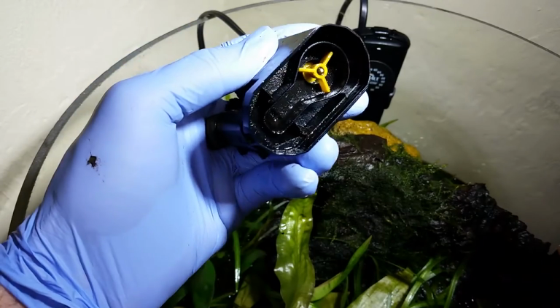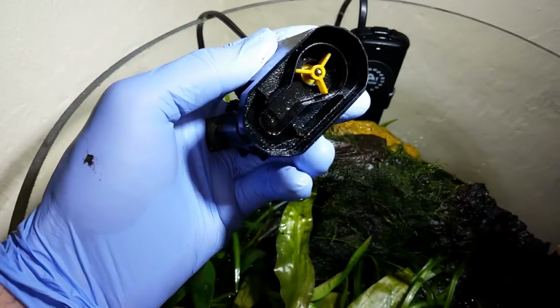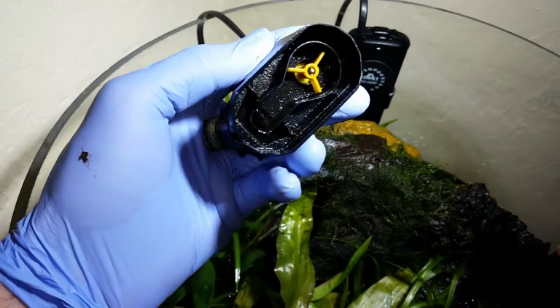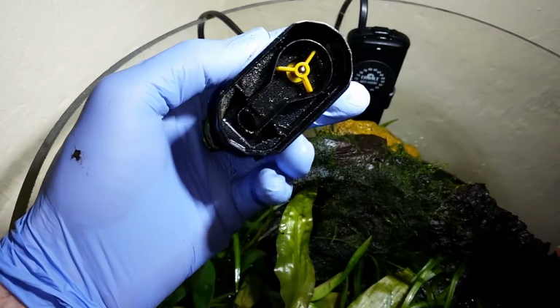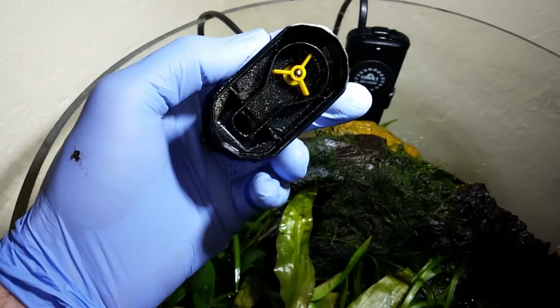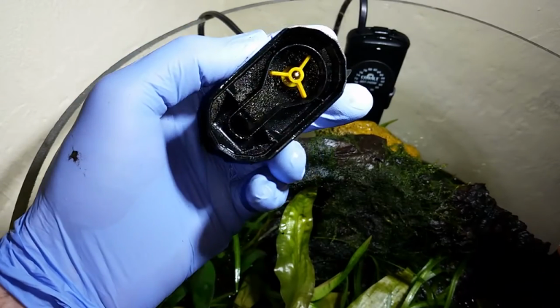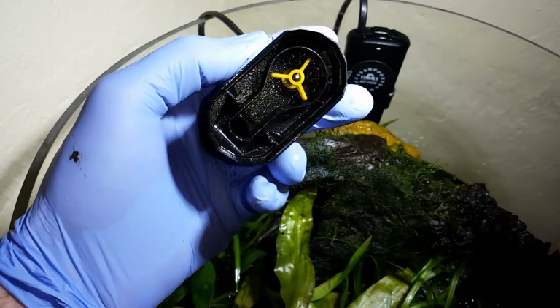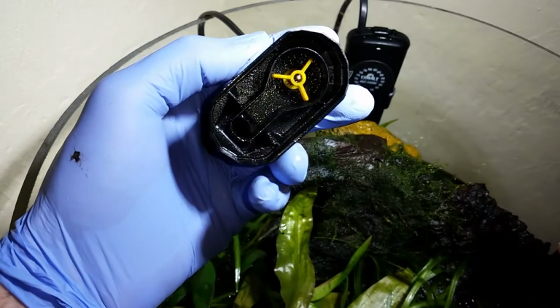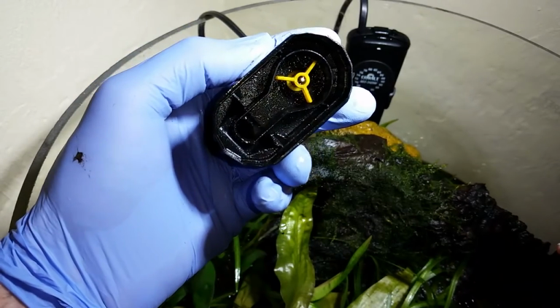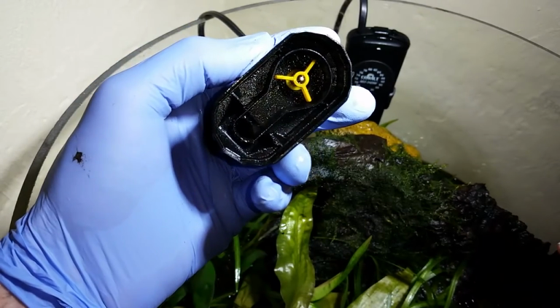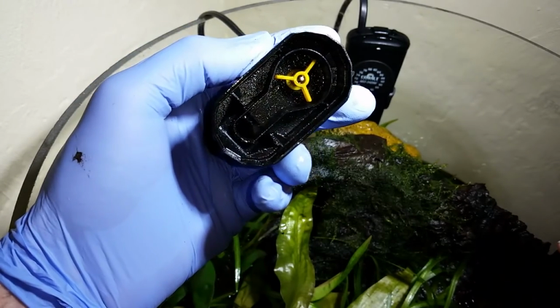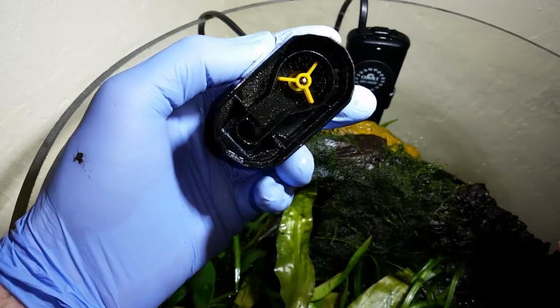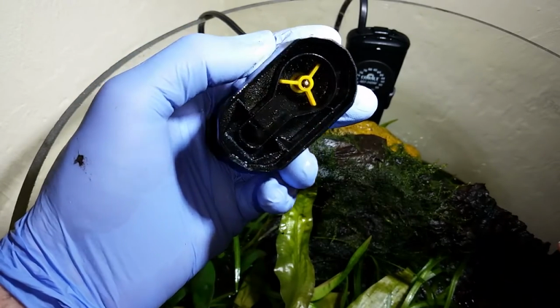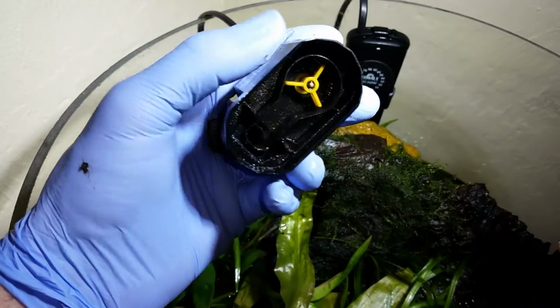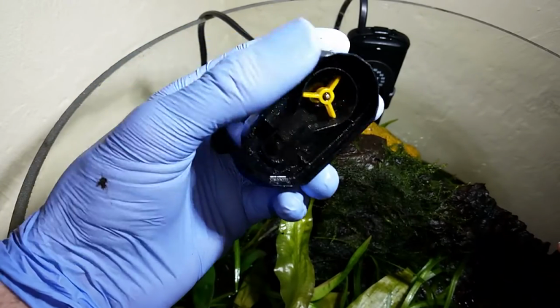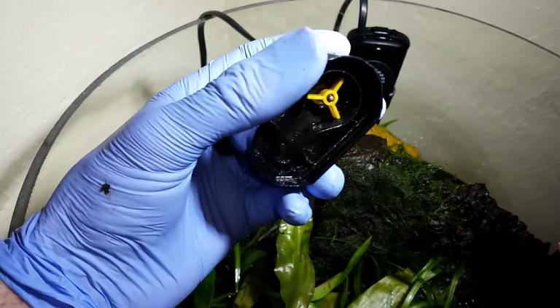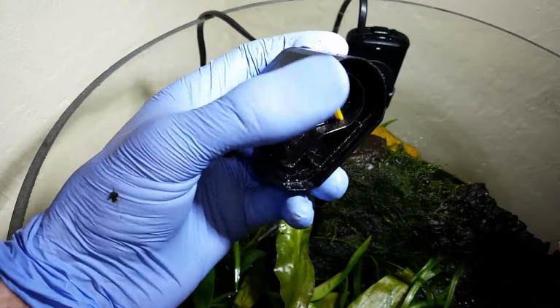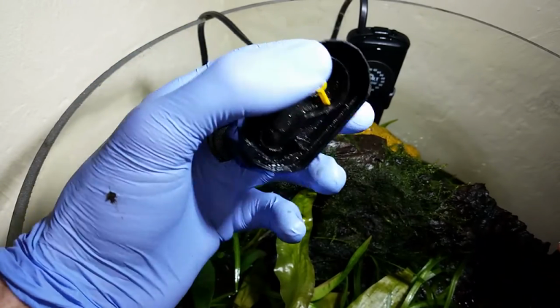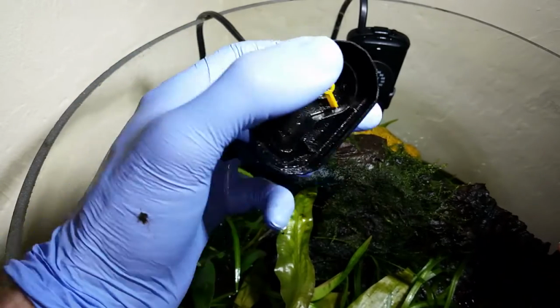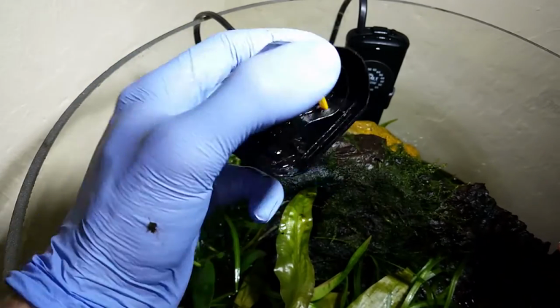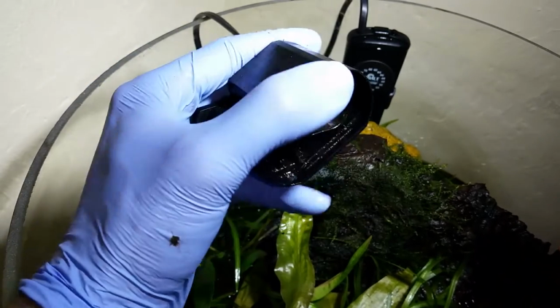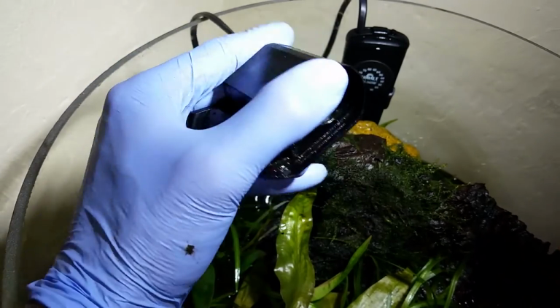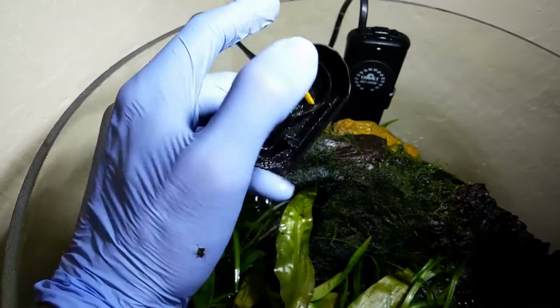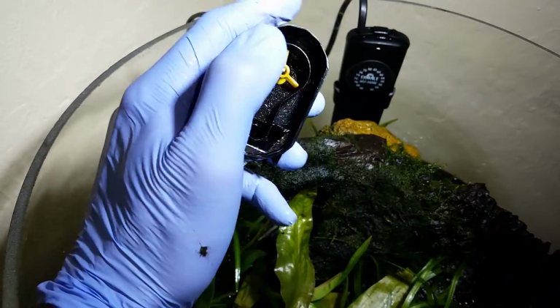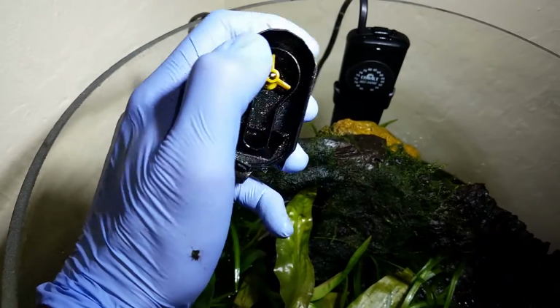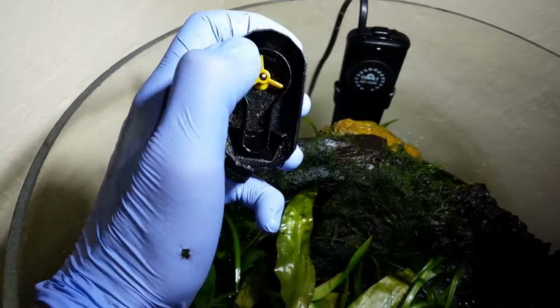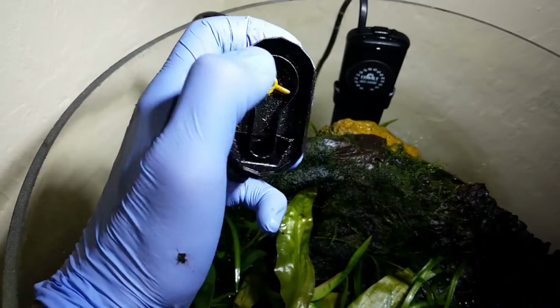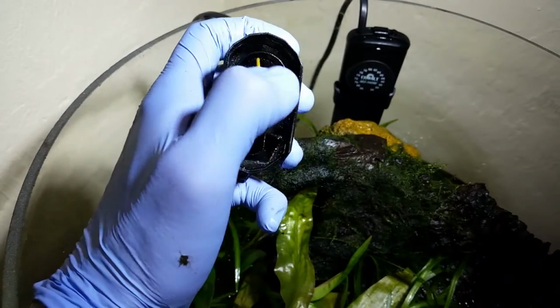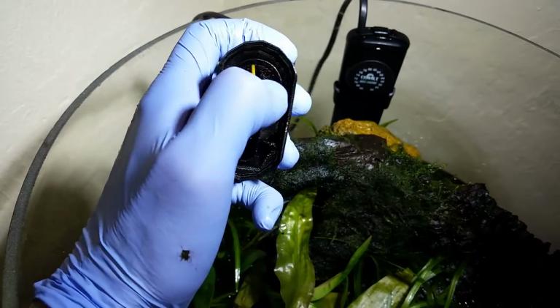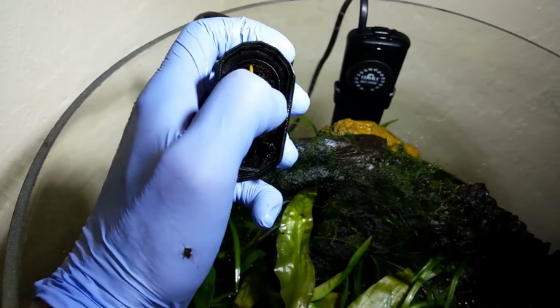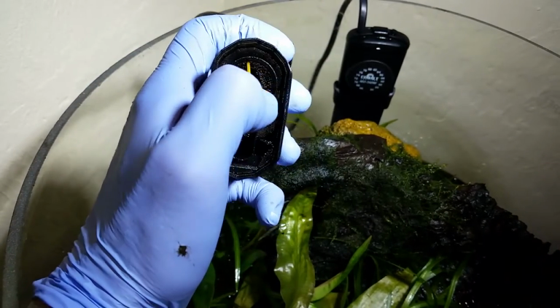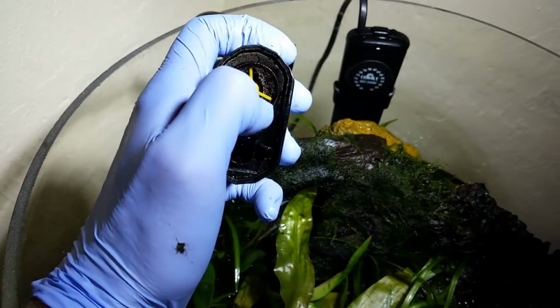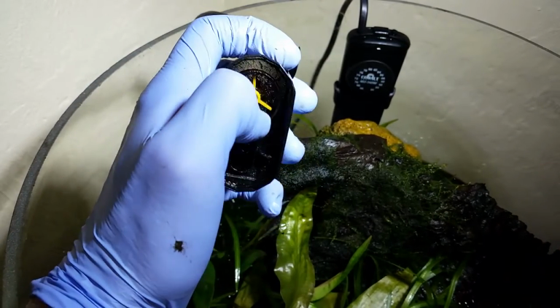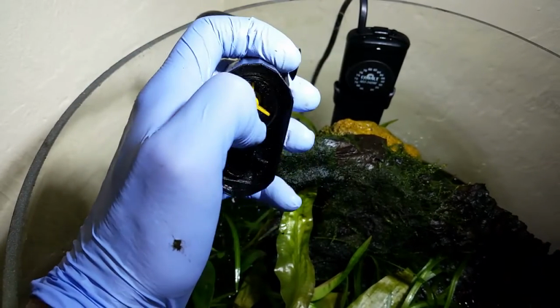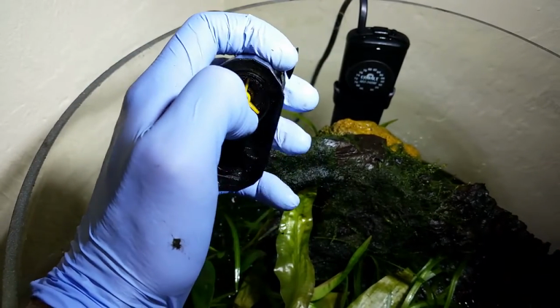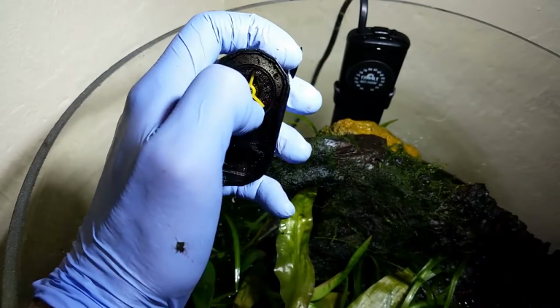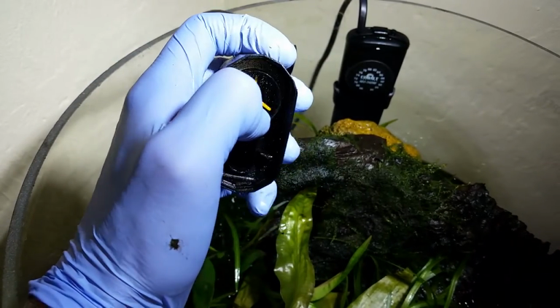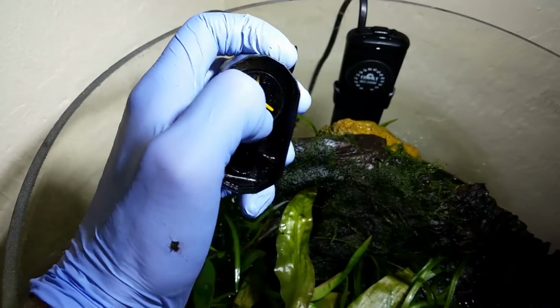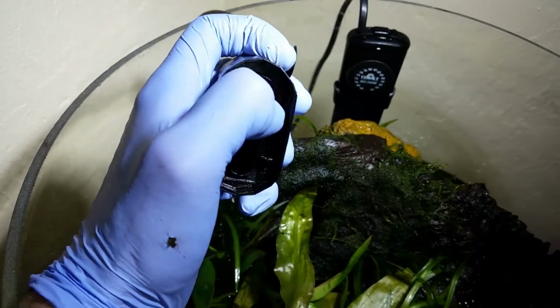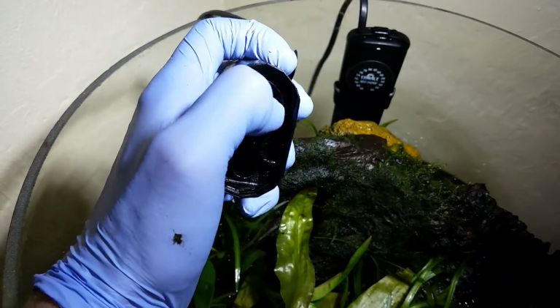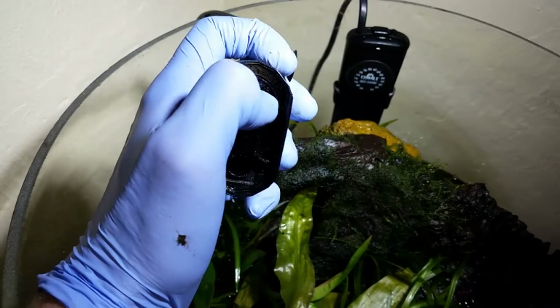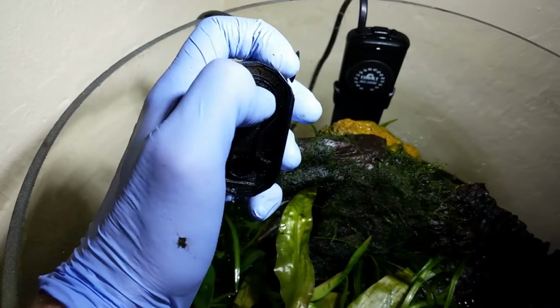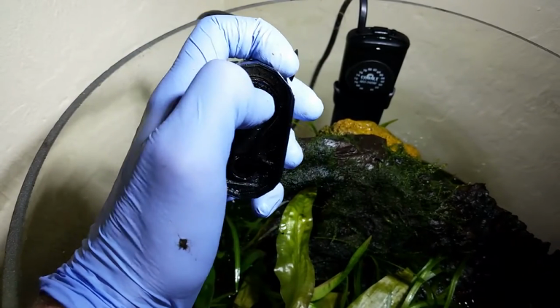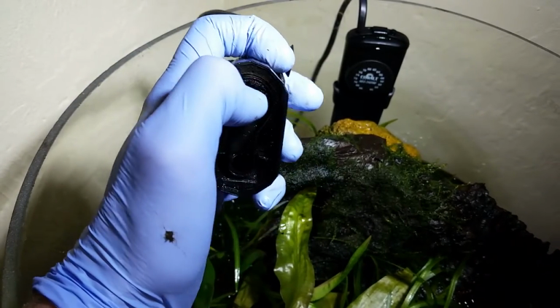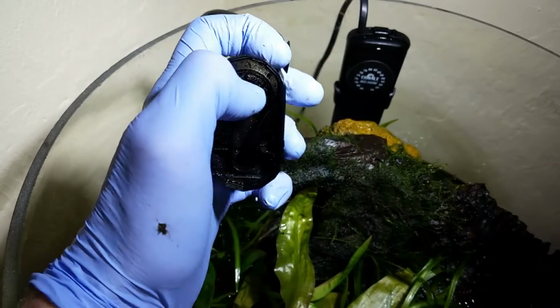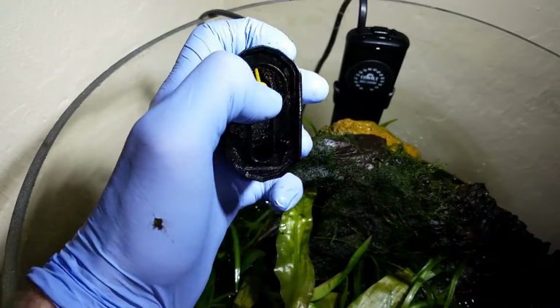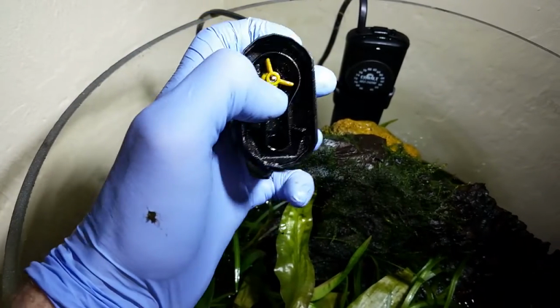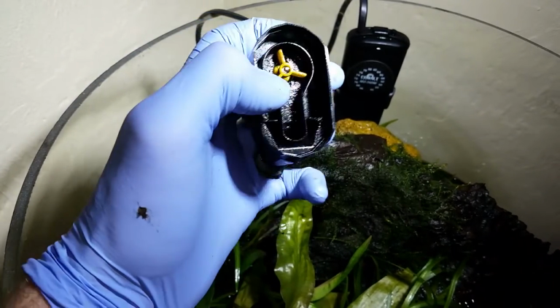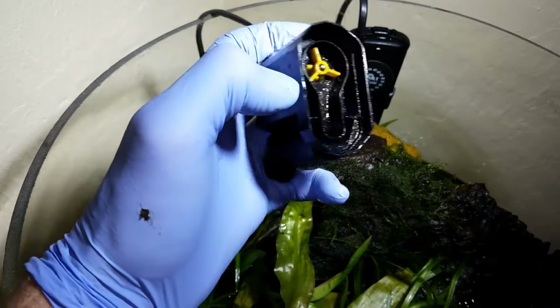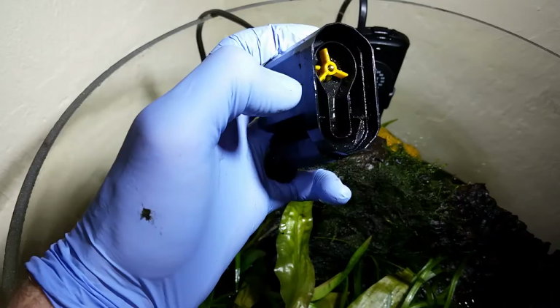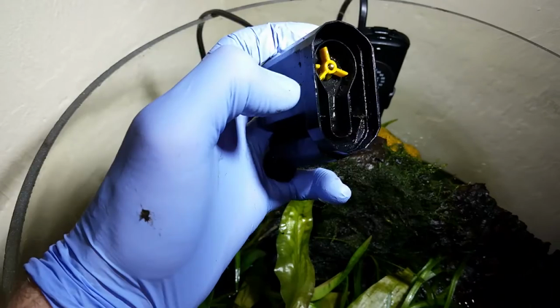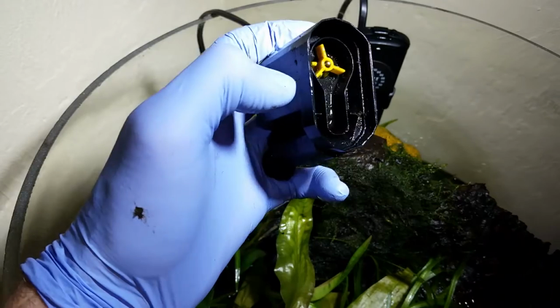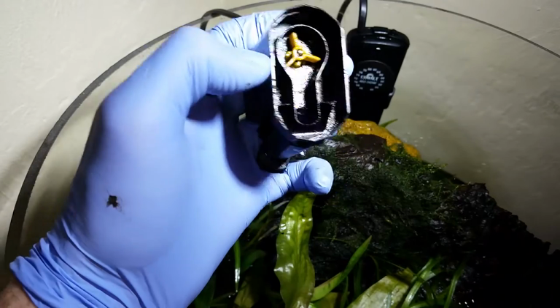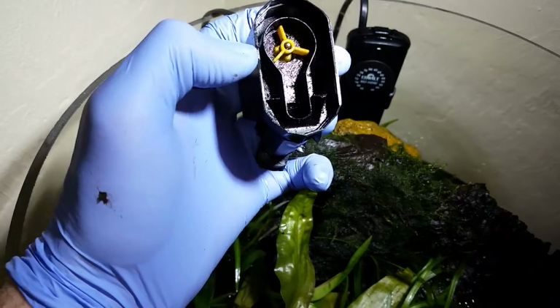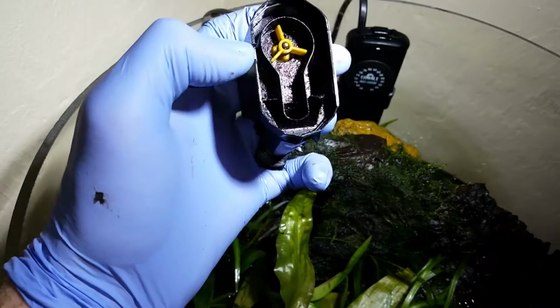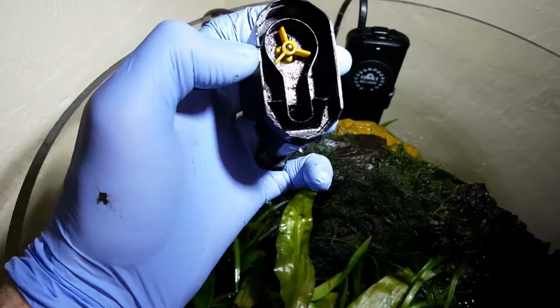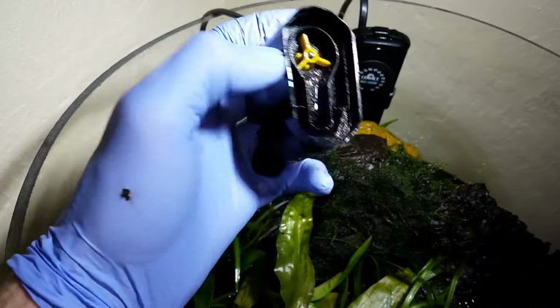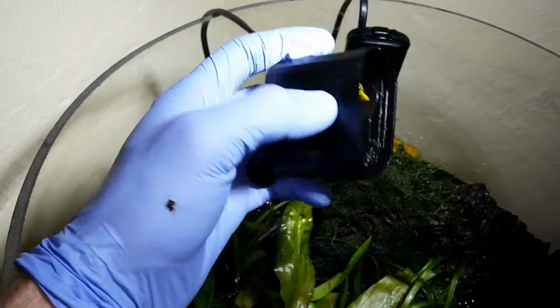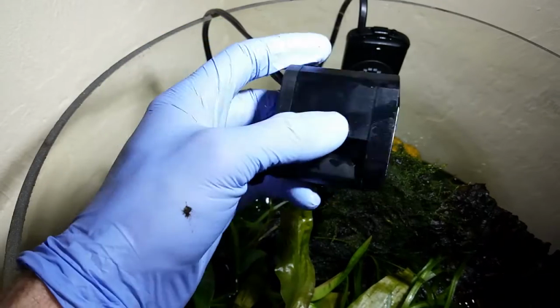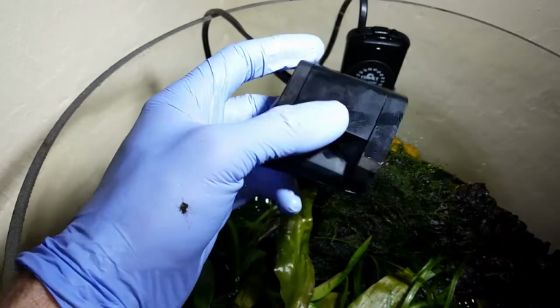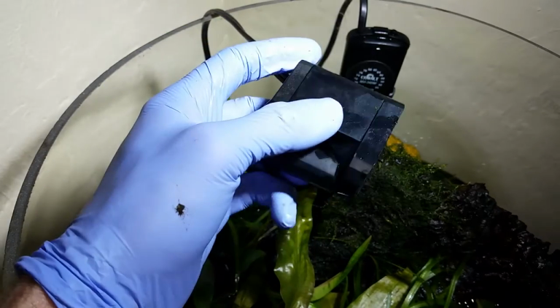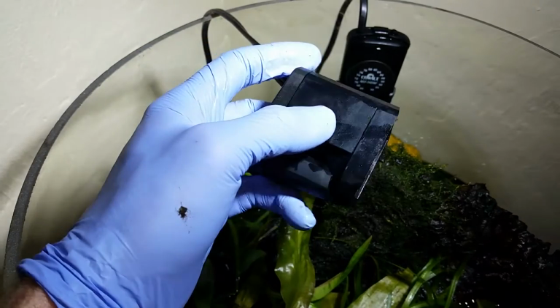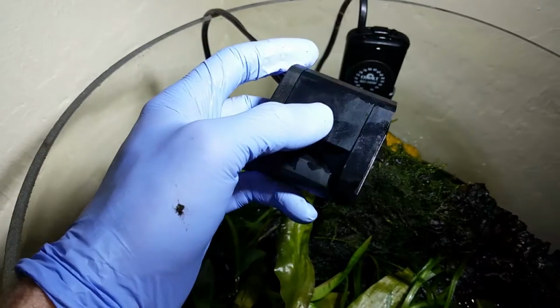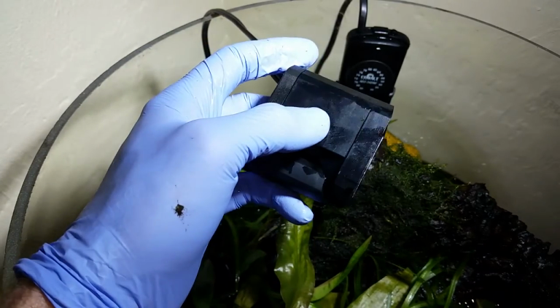There's the impeller there, by the way. It spins around and pushes water out of the outflow.